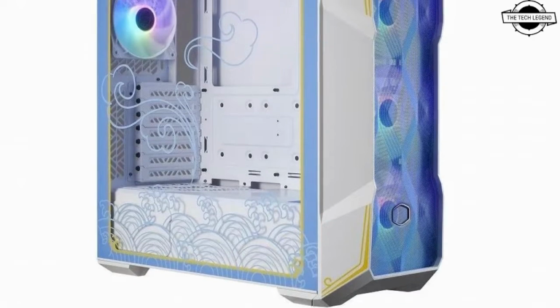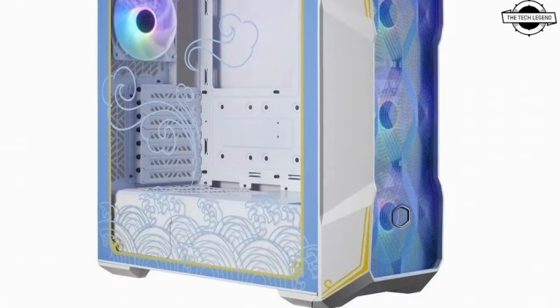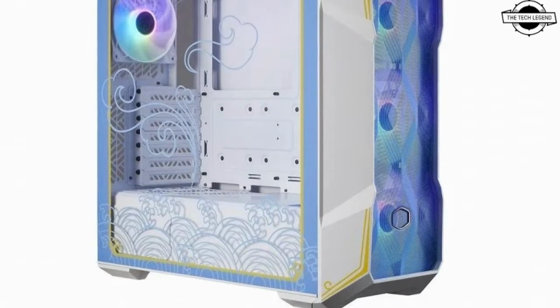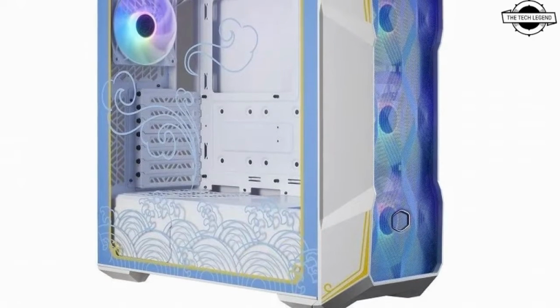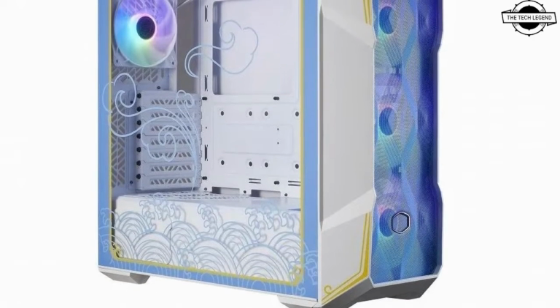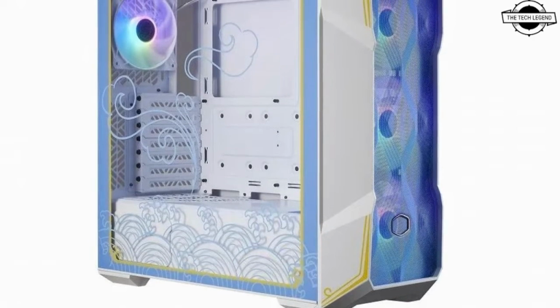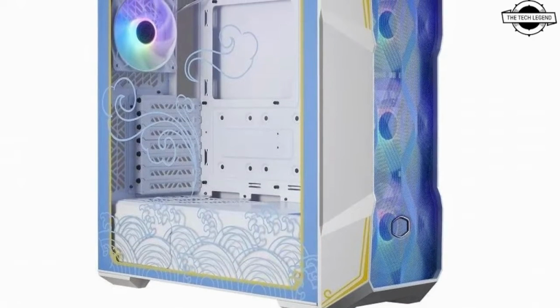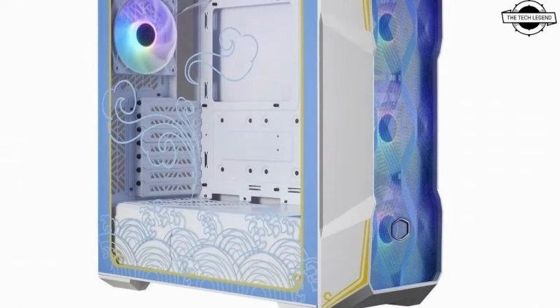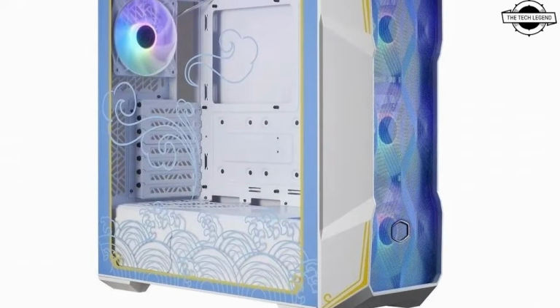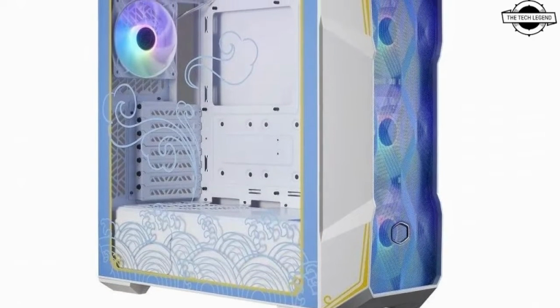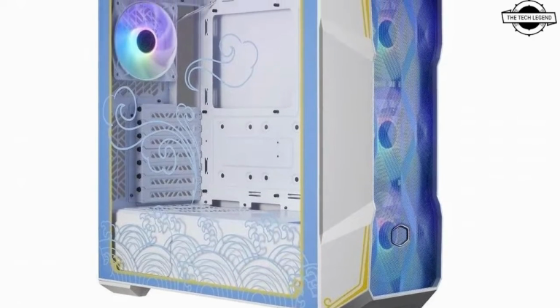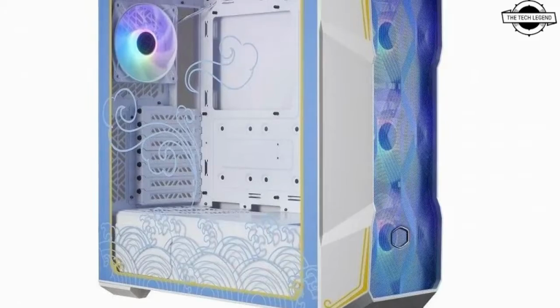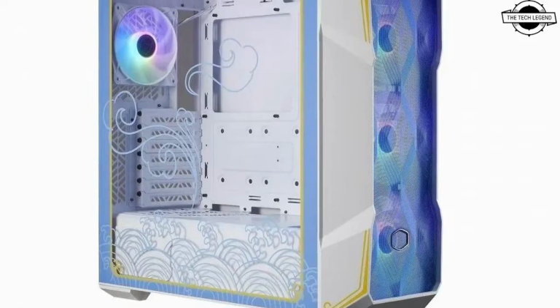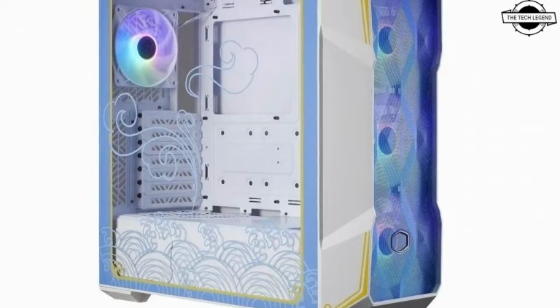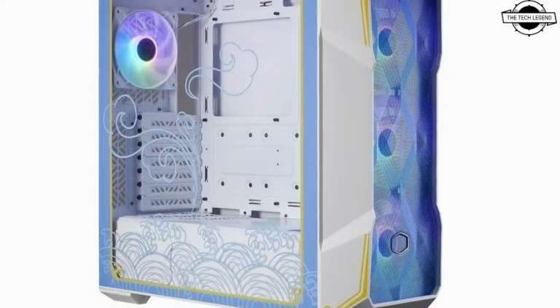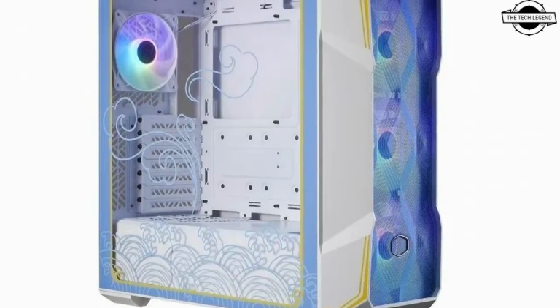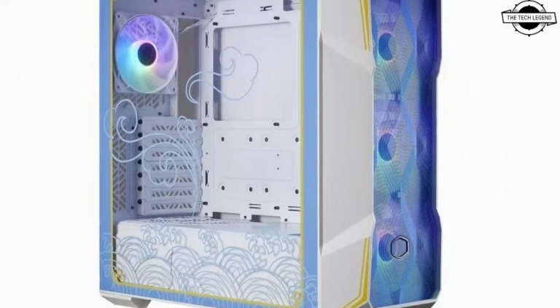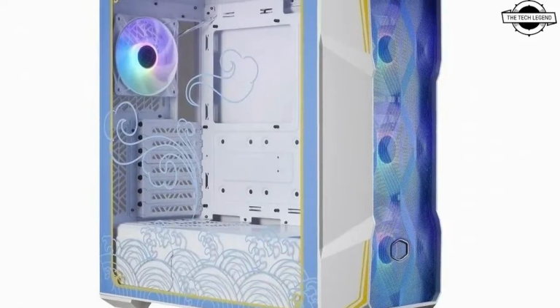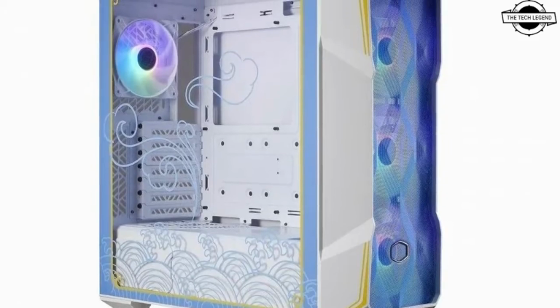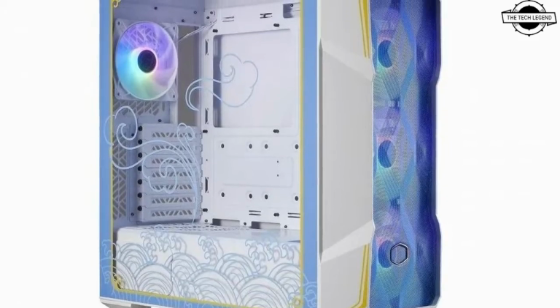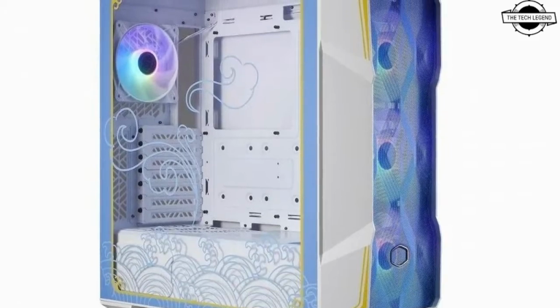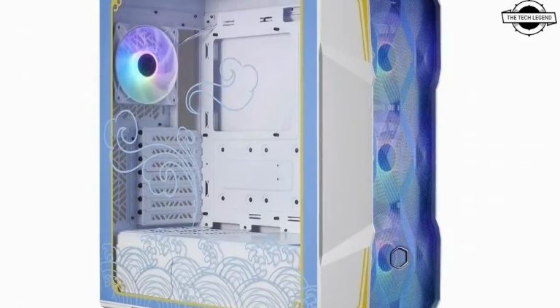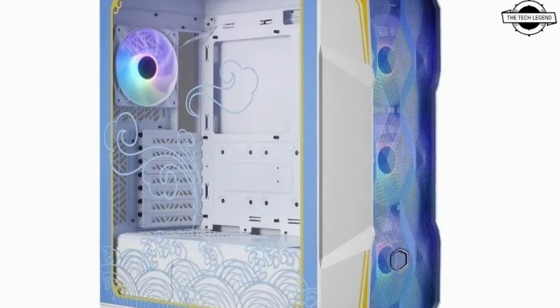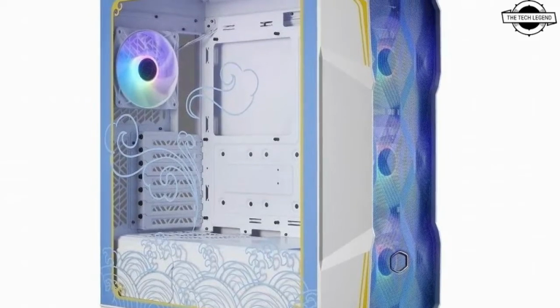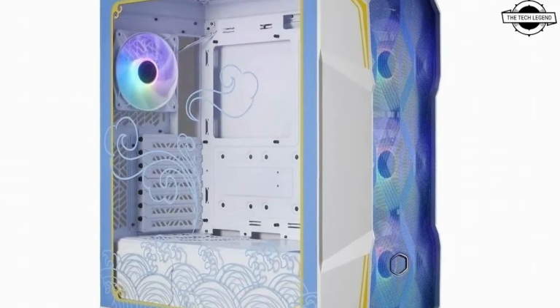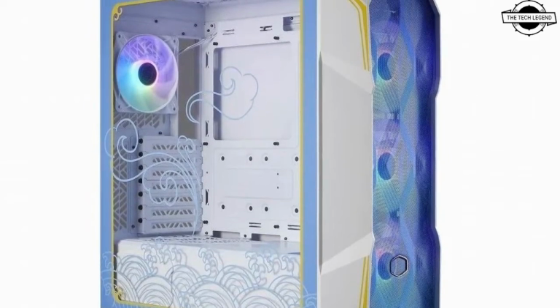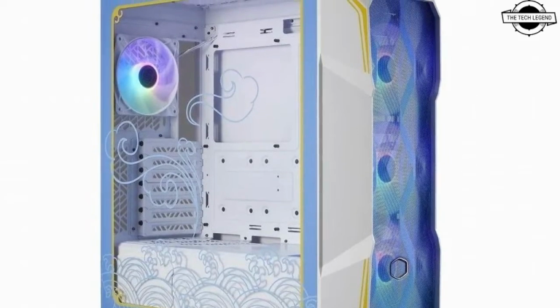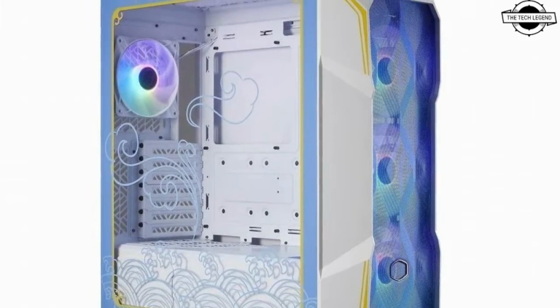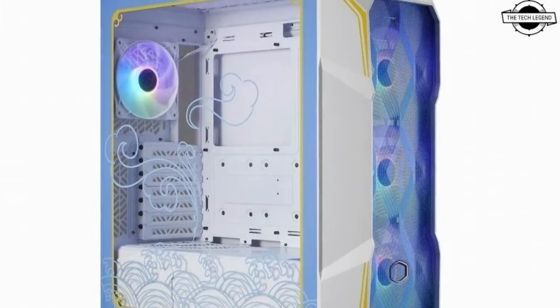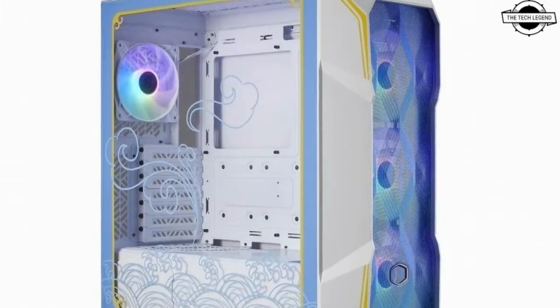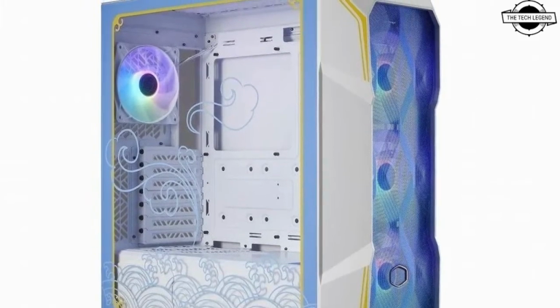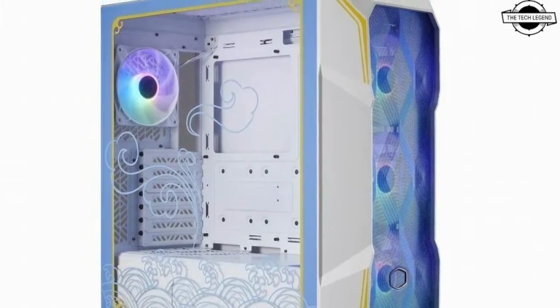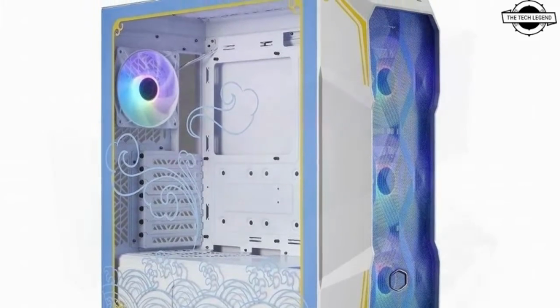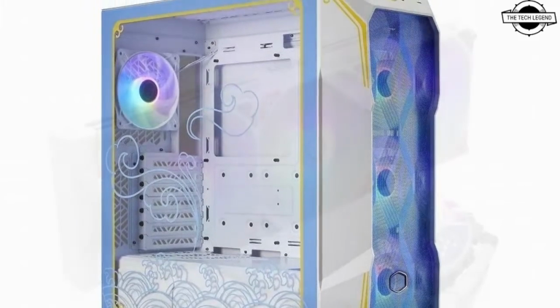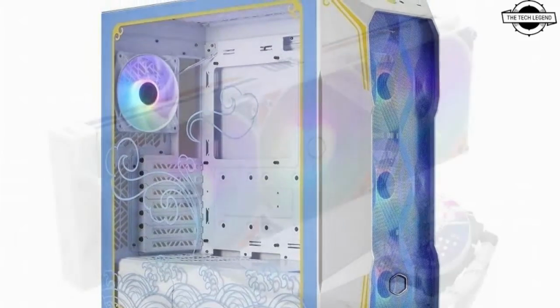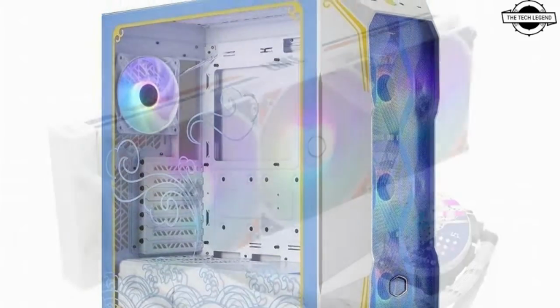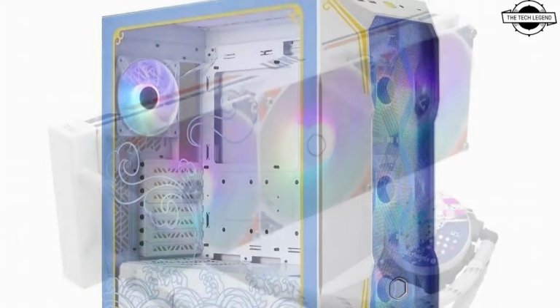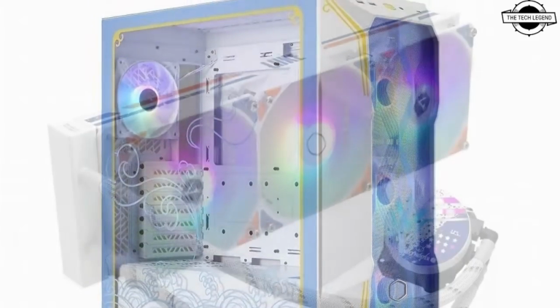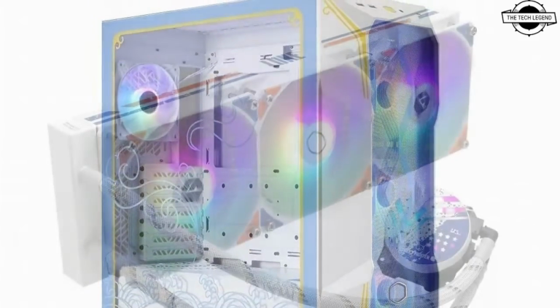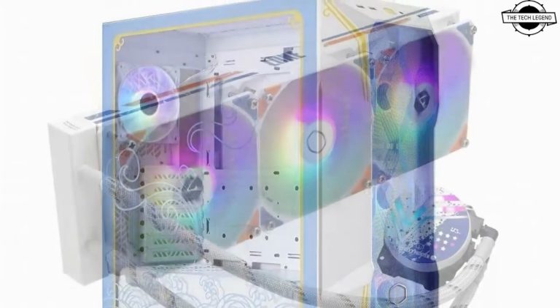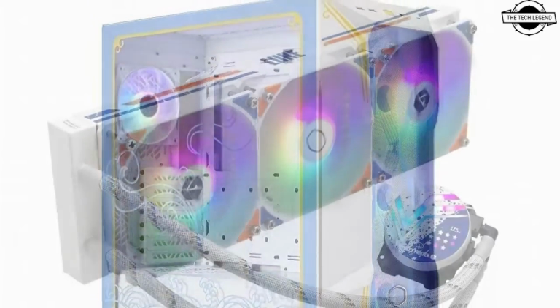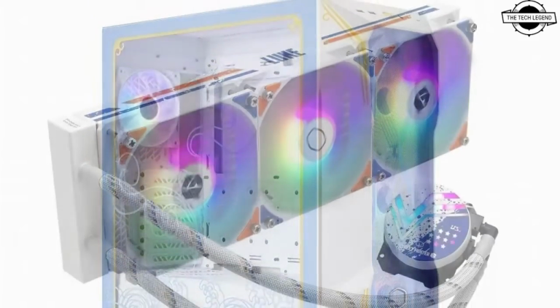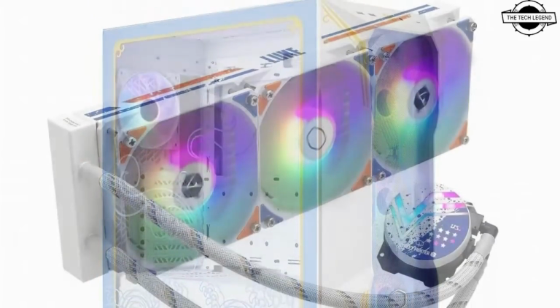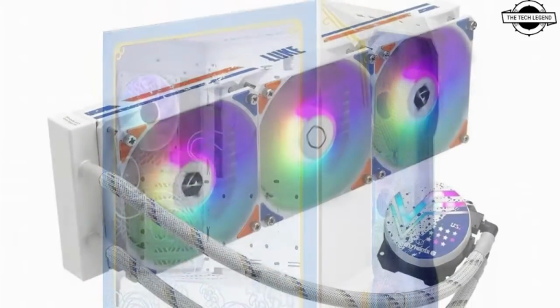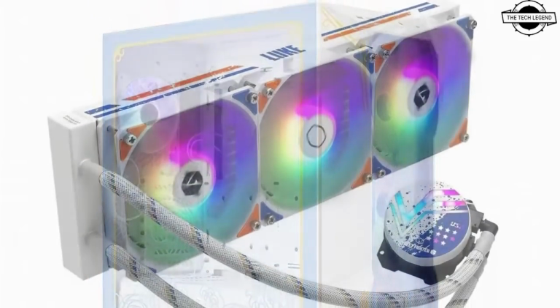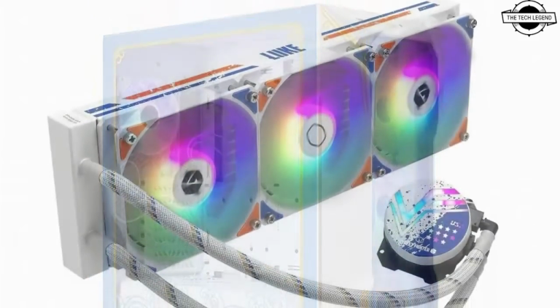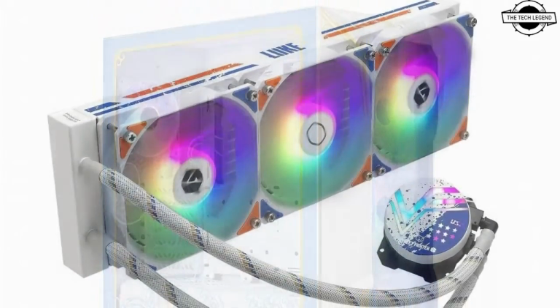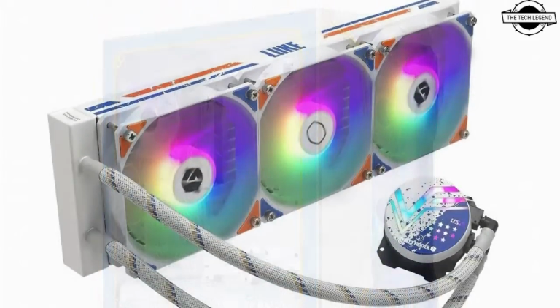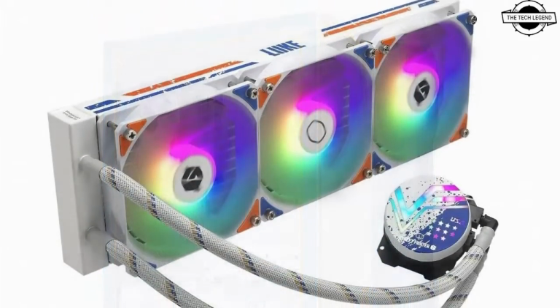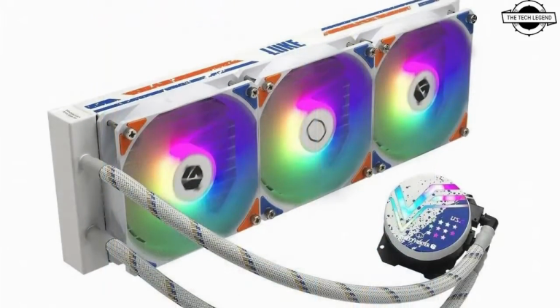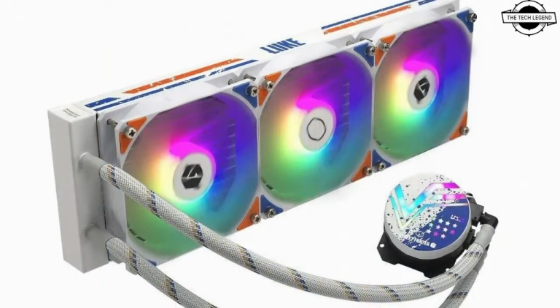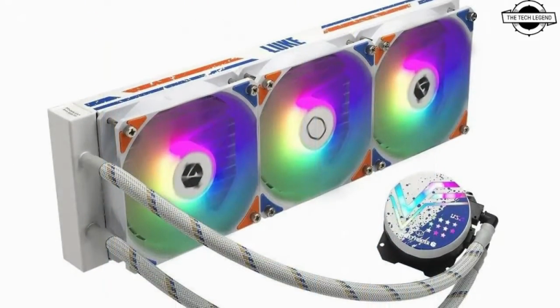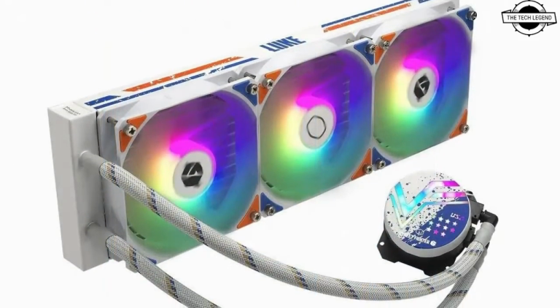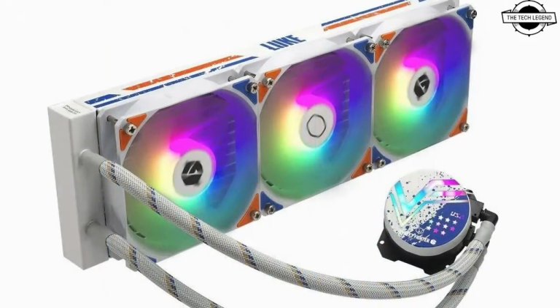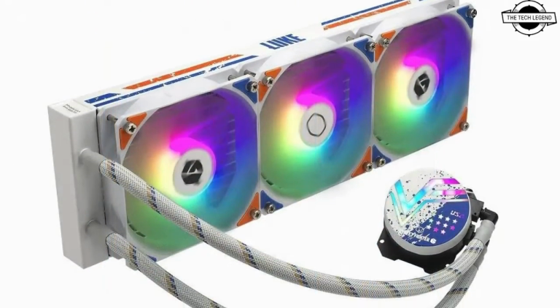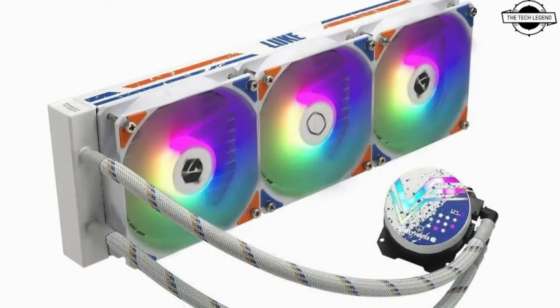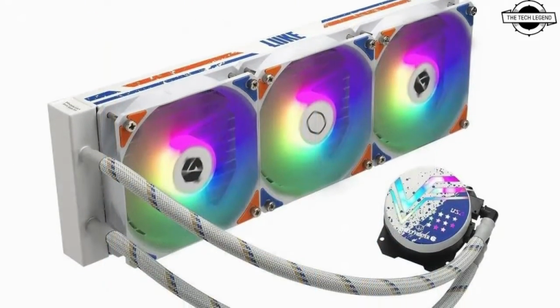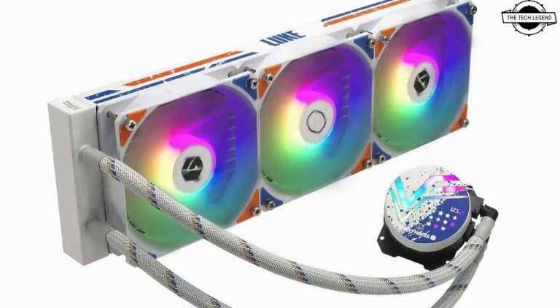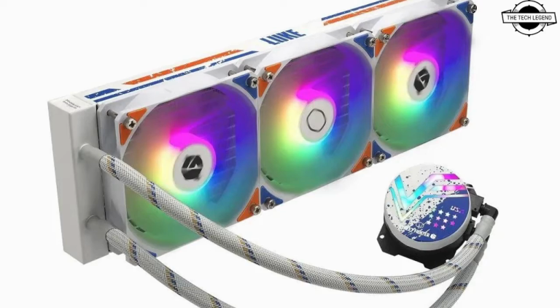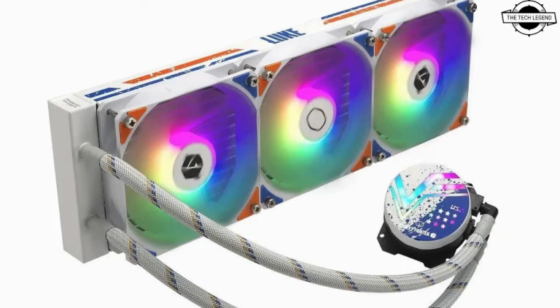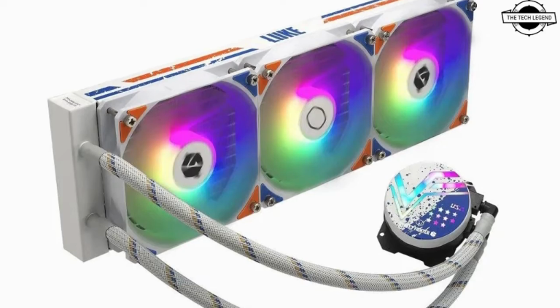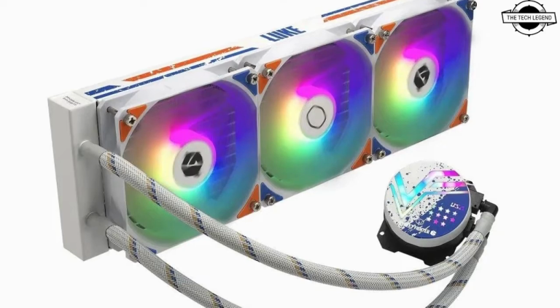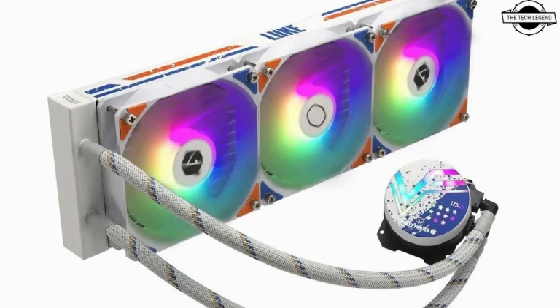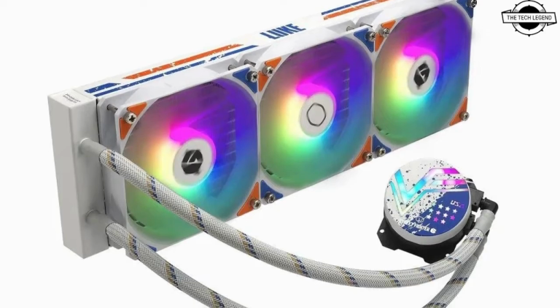Hello friends, welcome to the Tech Region channel. Today I will talk about the Cooler Master Street Fighter 6 collaboration models.